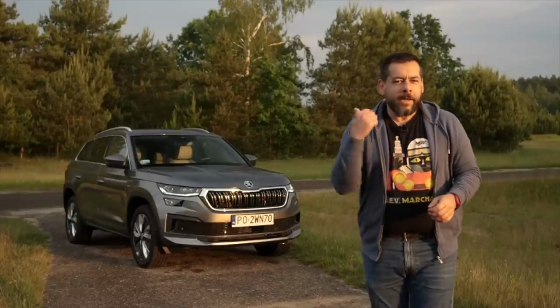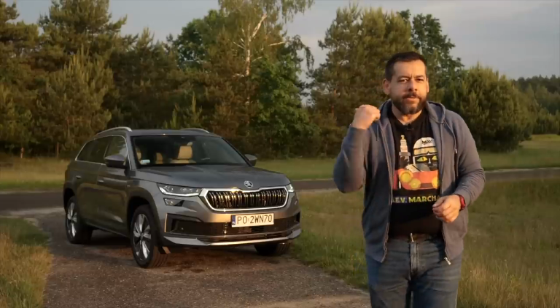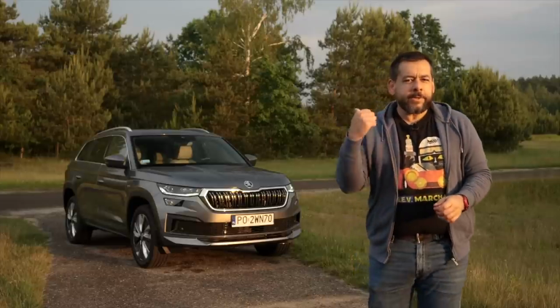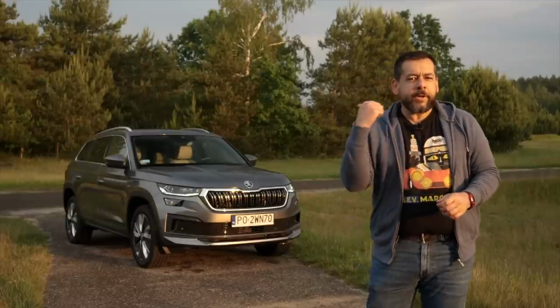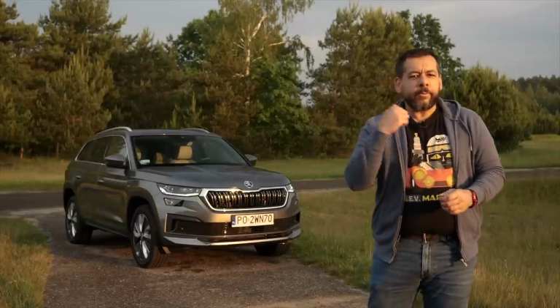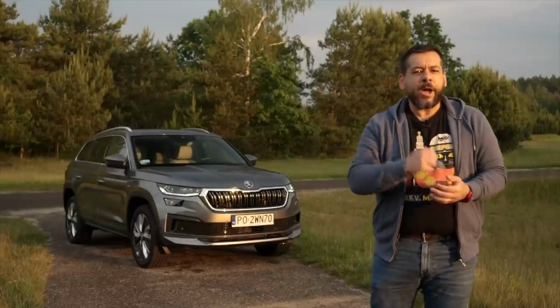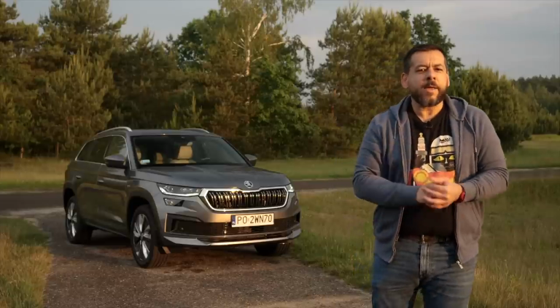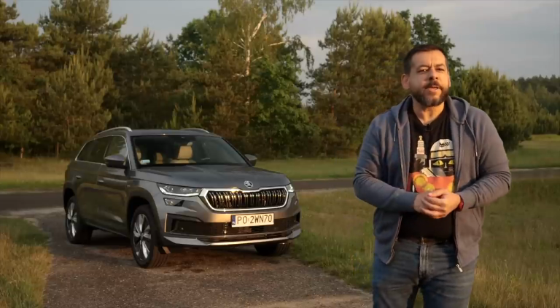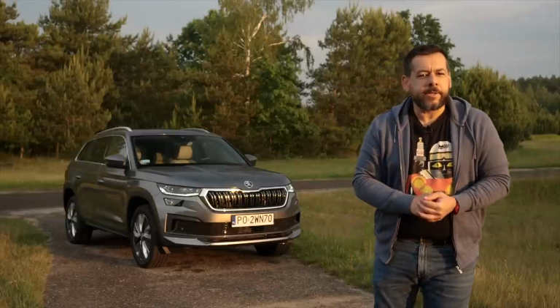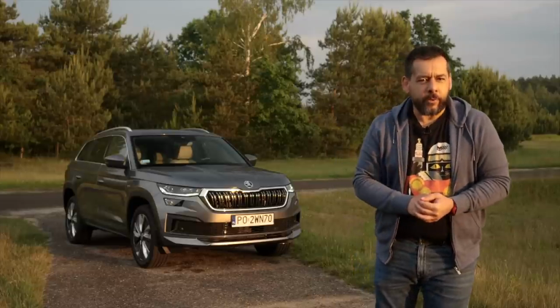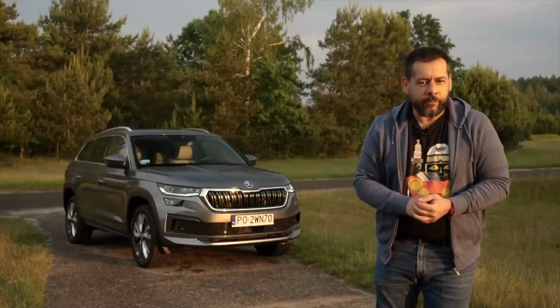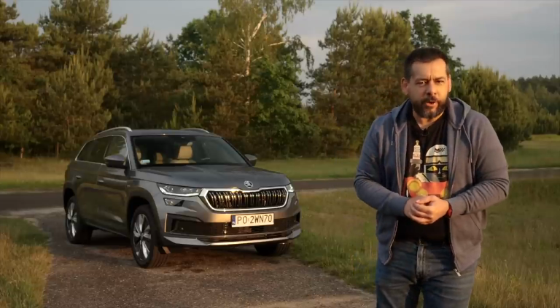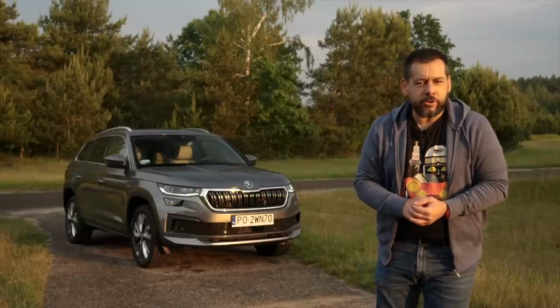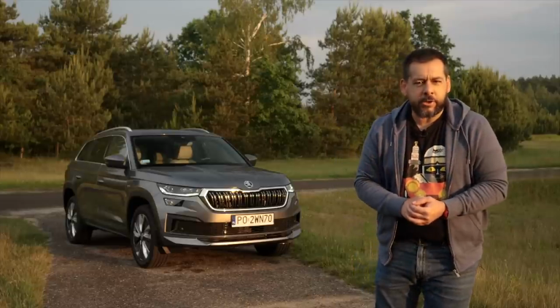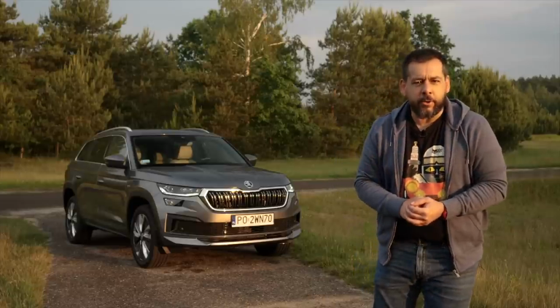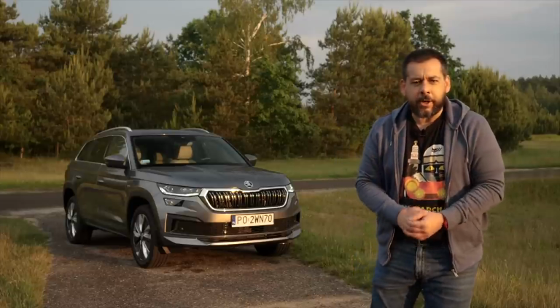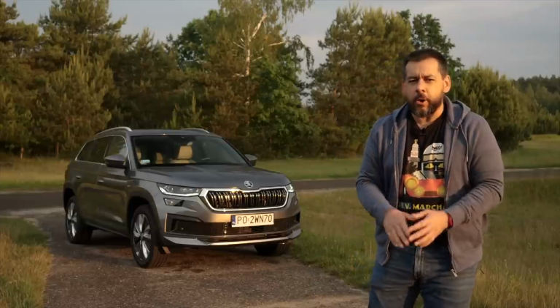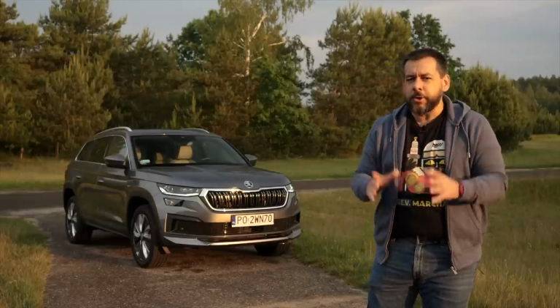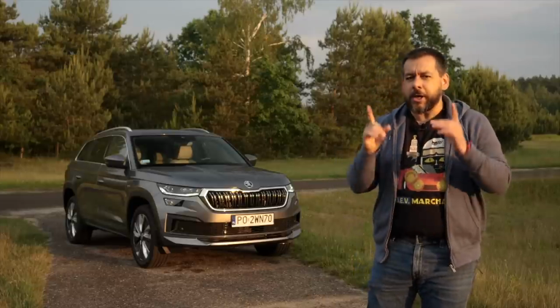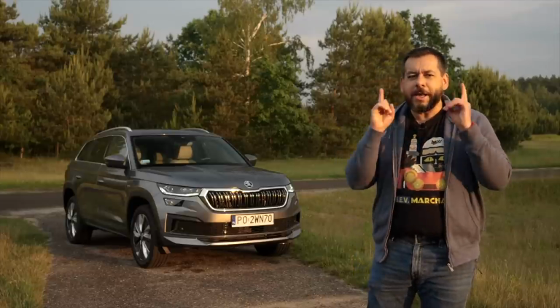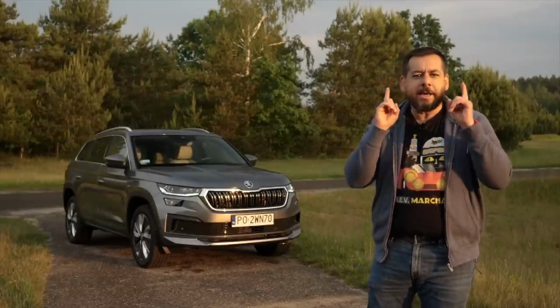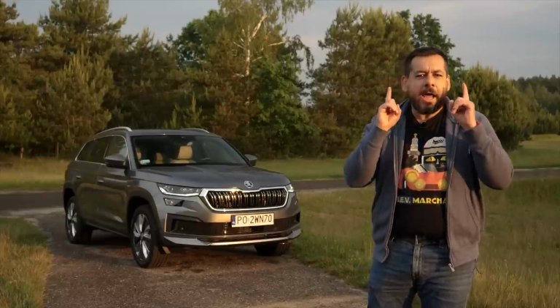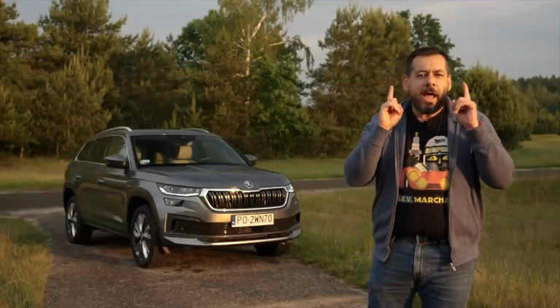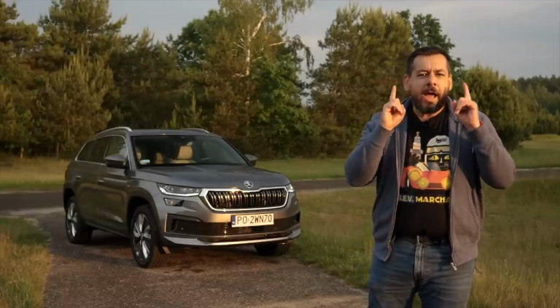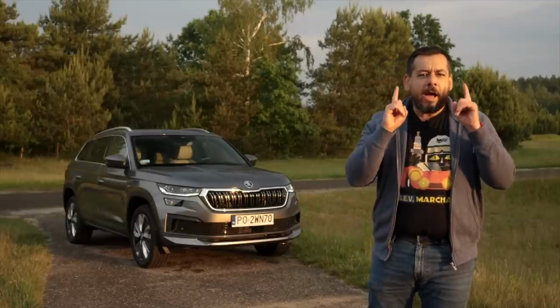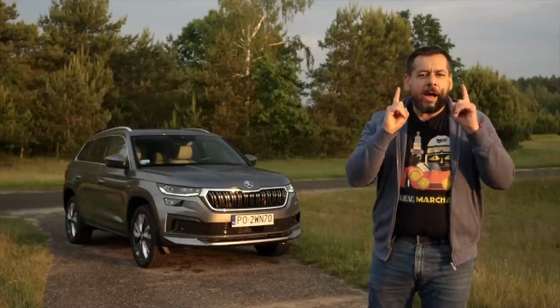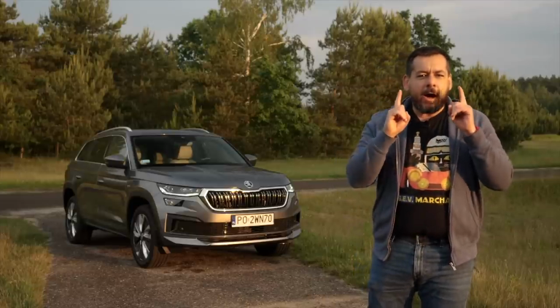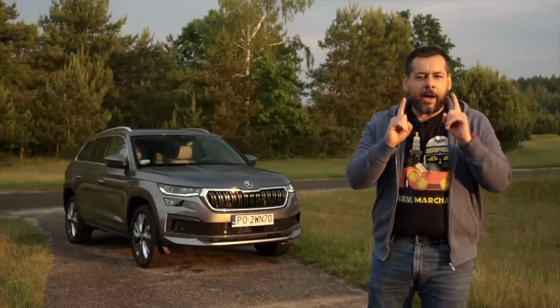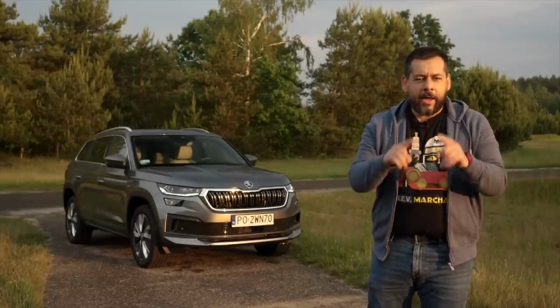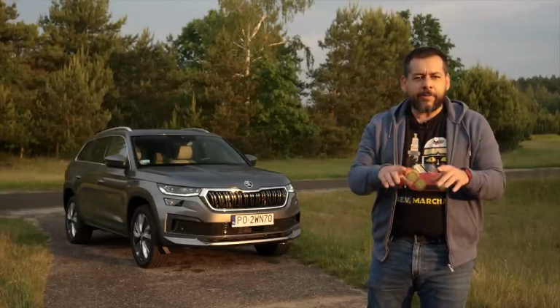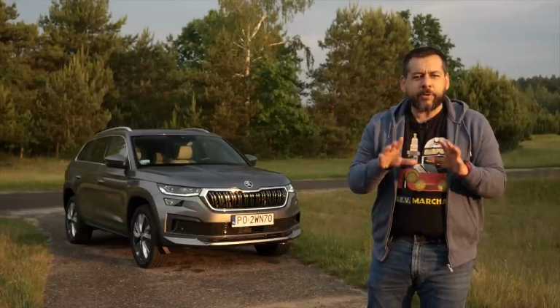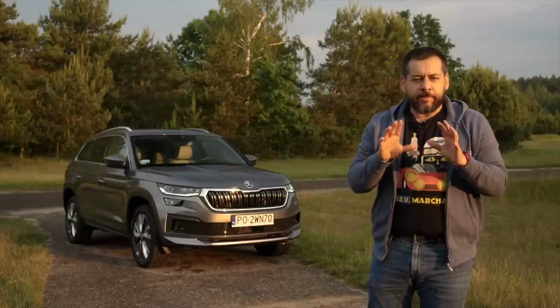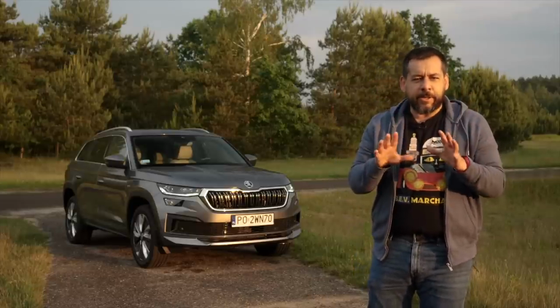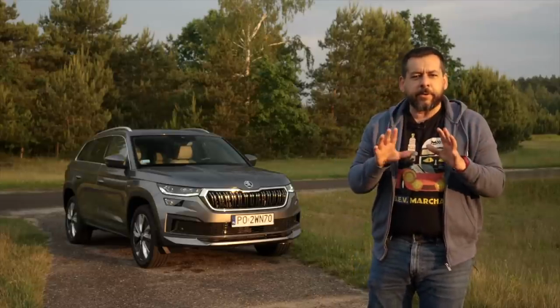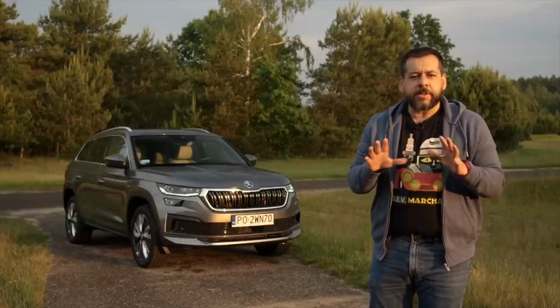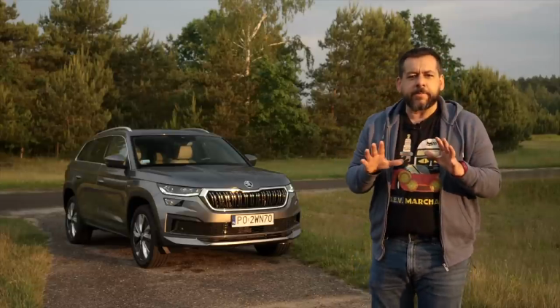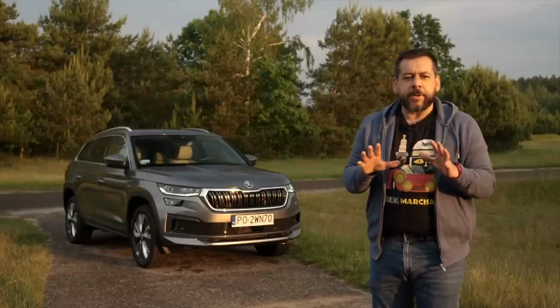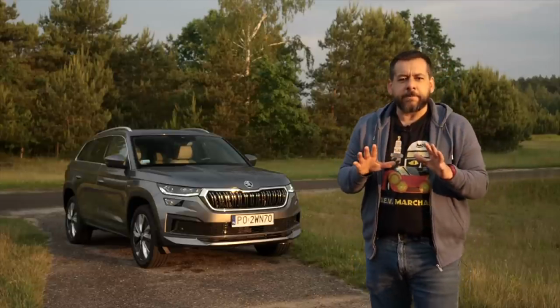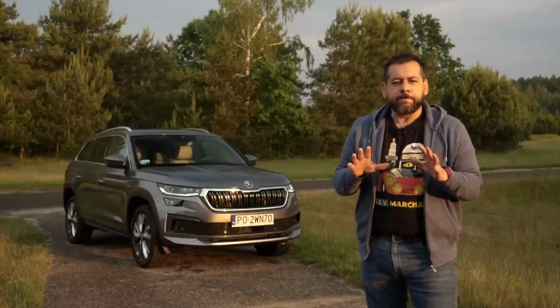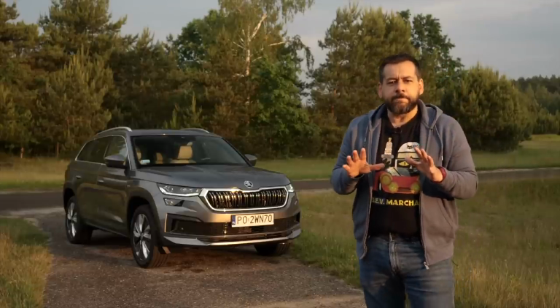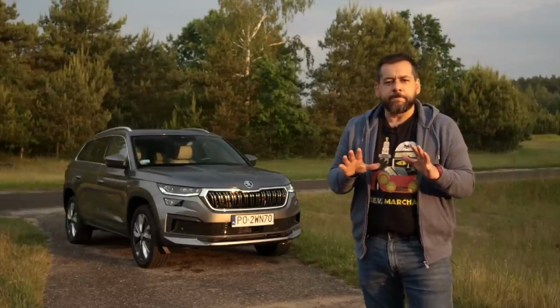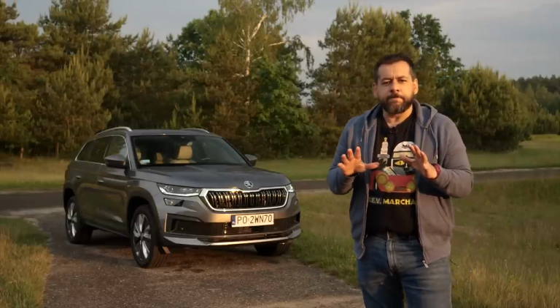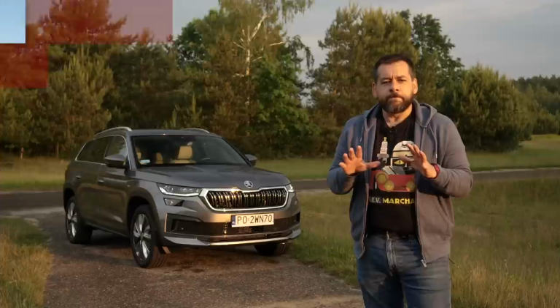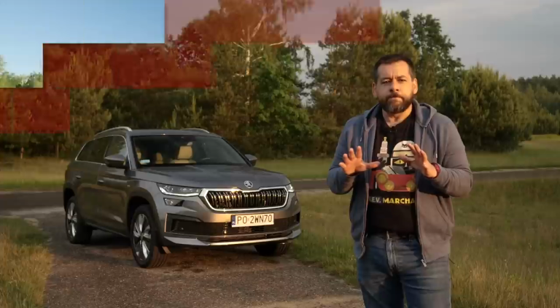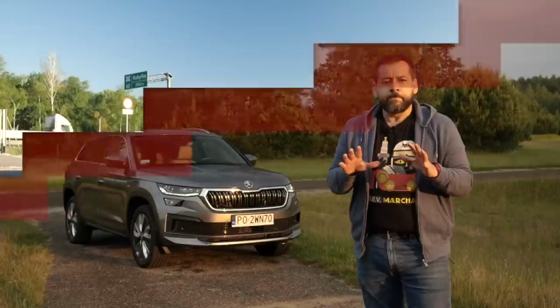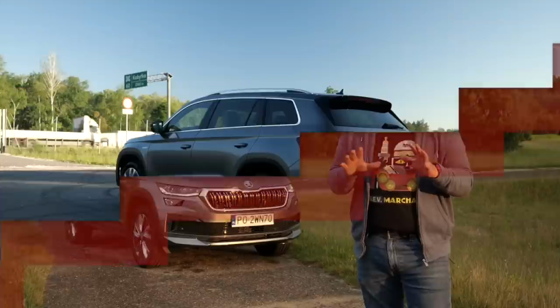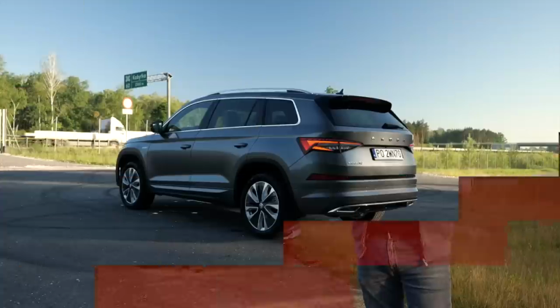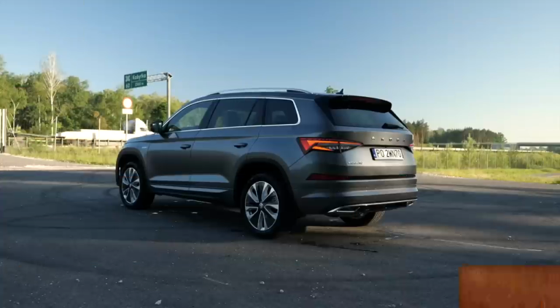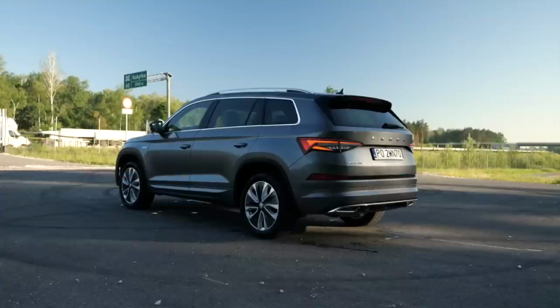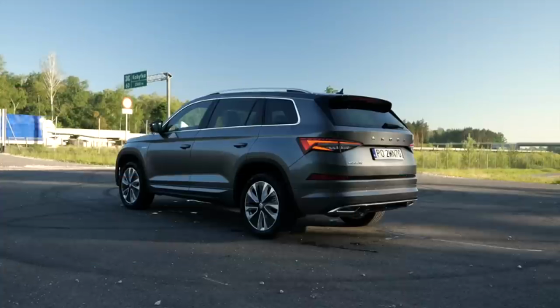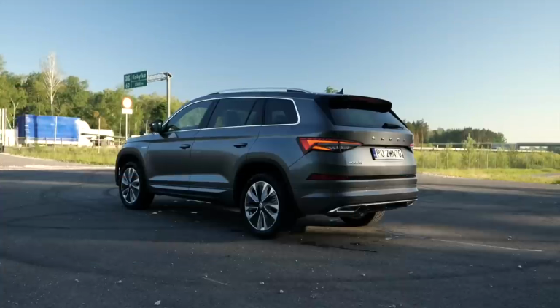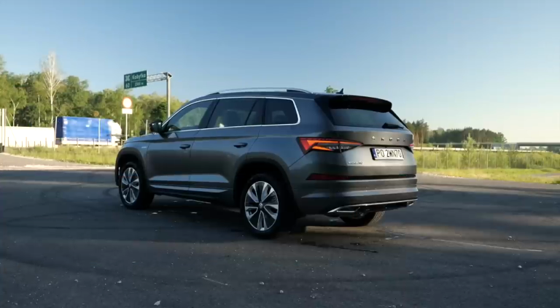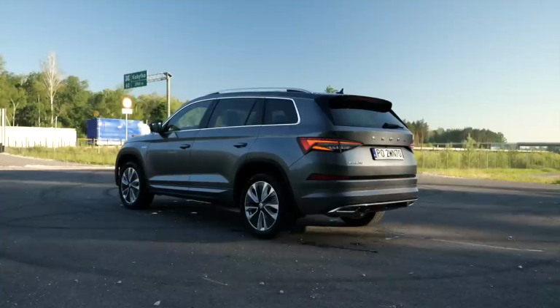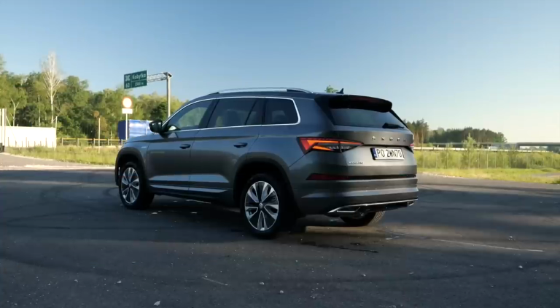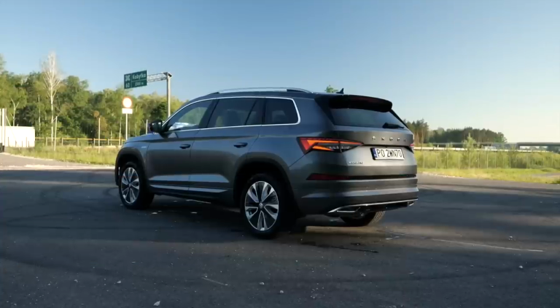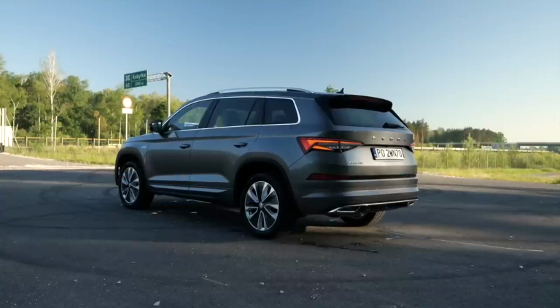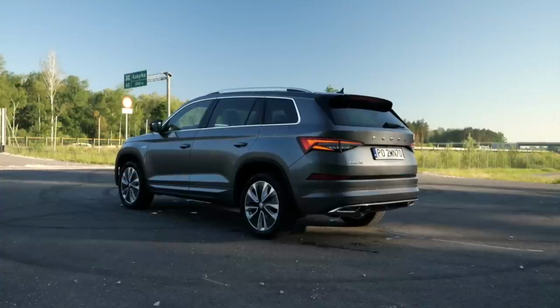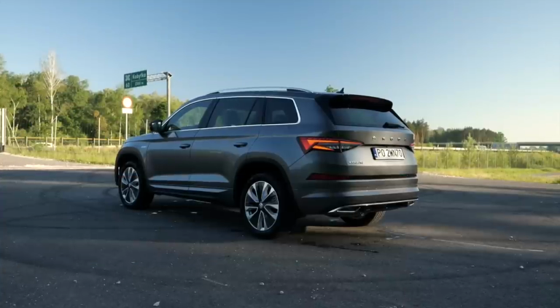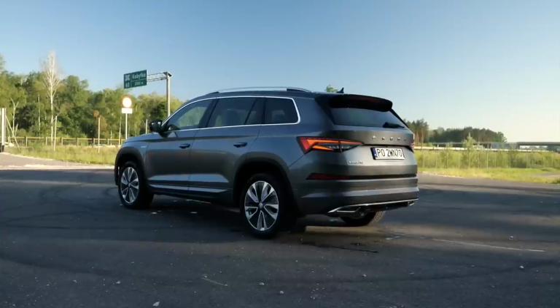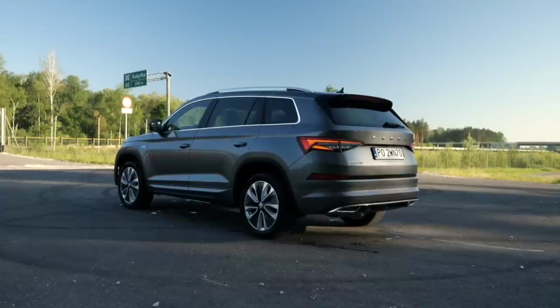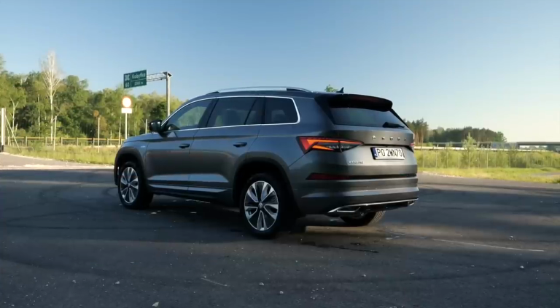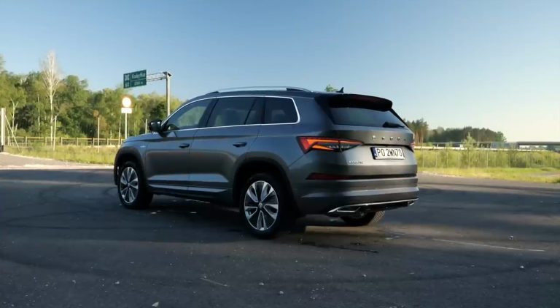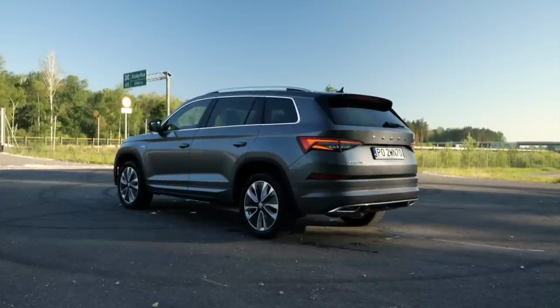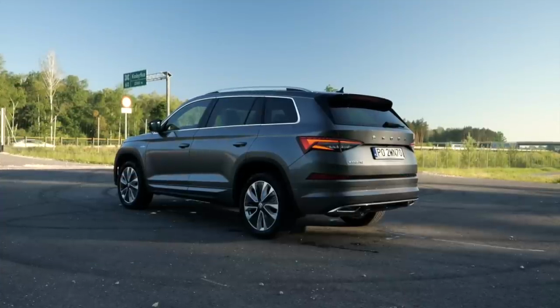This here behind me is the refreshed Skoda Kodiak, and I have to admit something. I was wrong about it in the past.